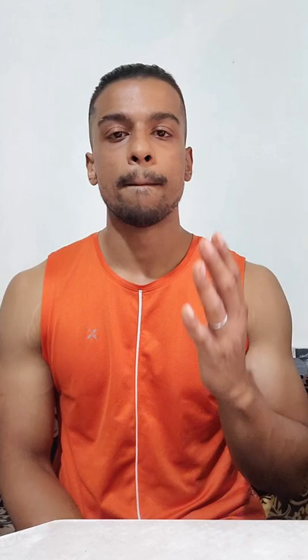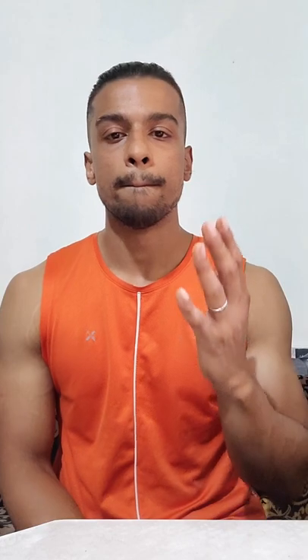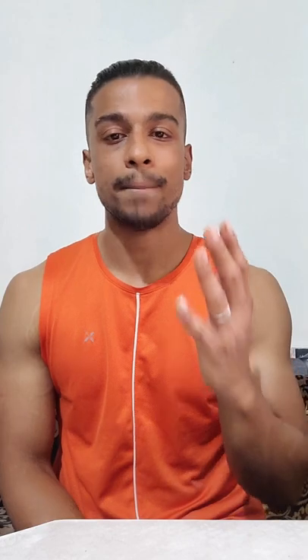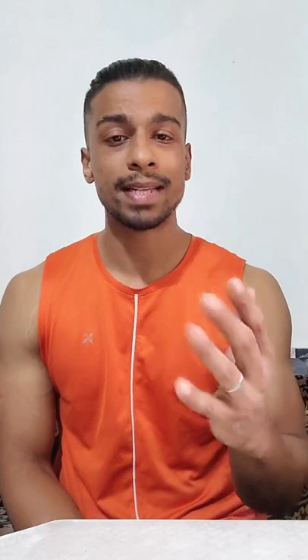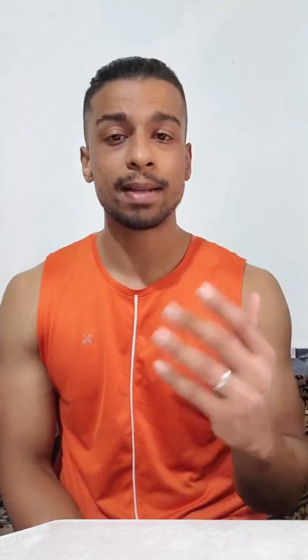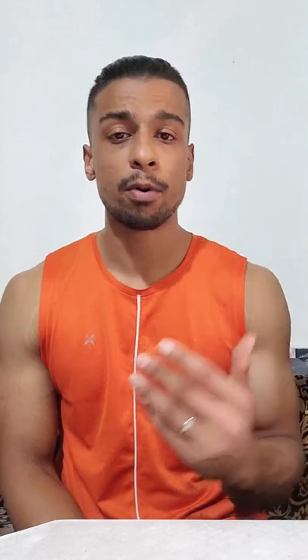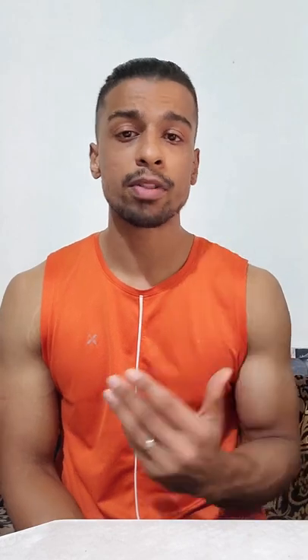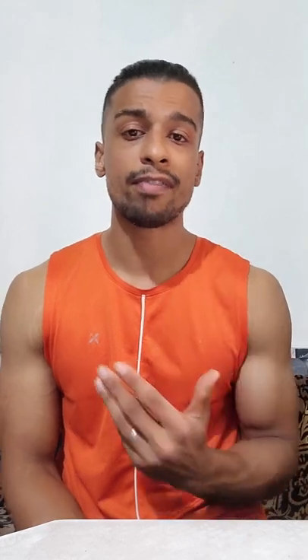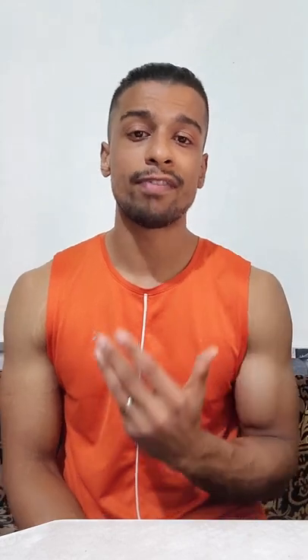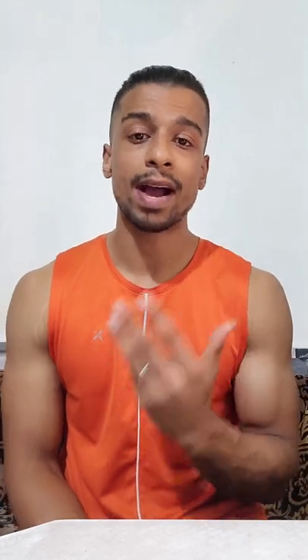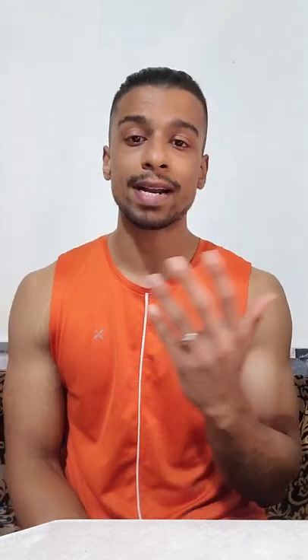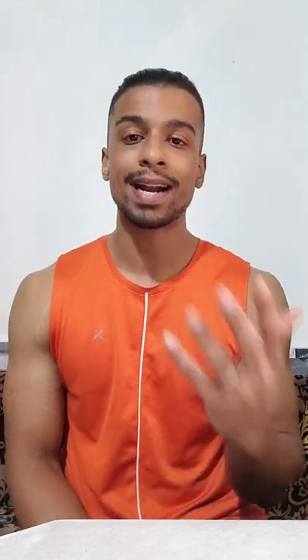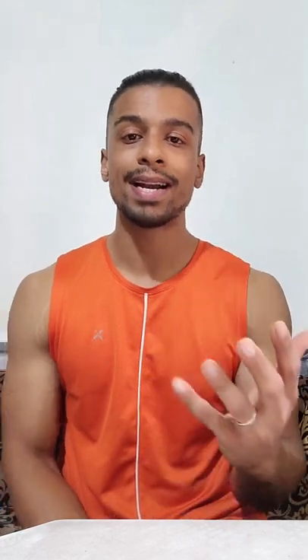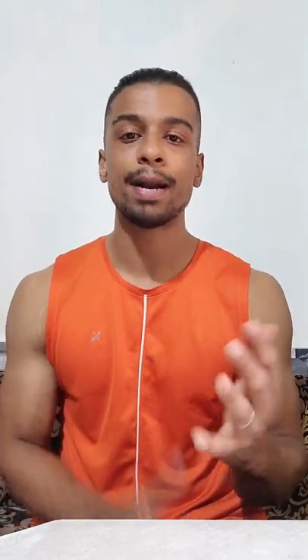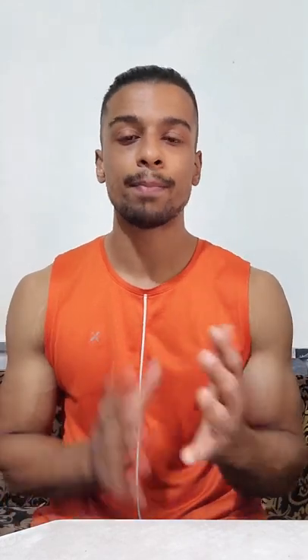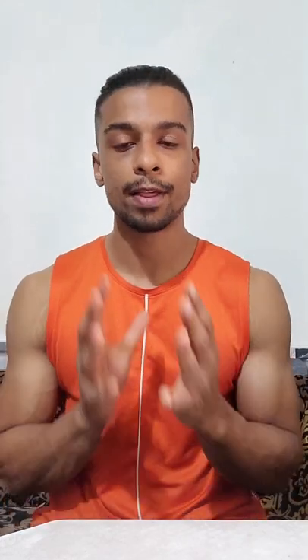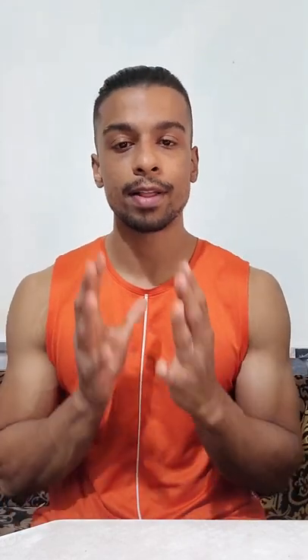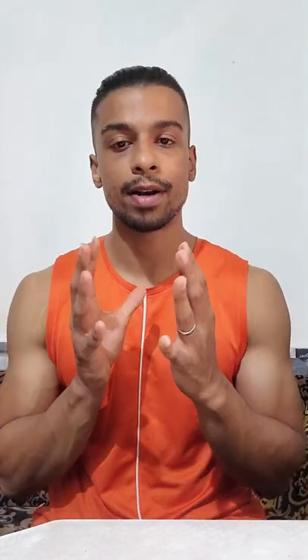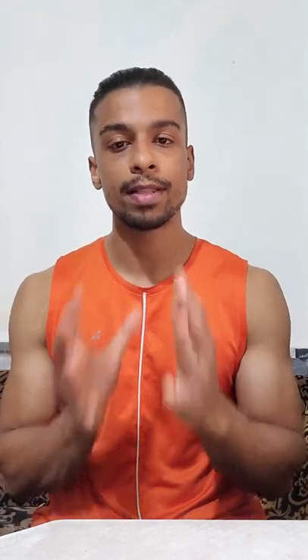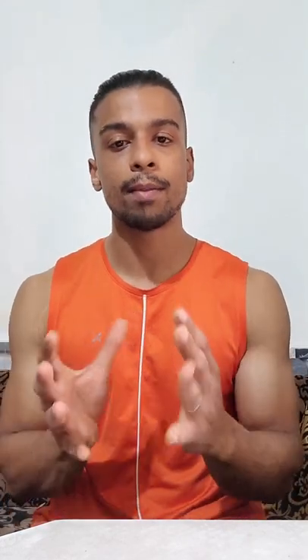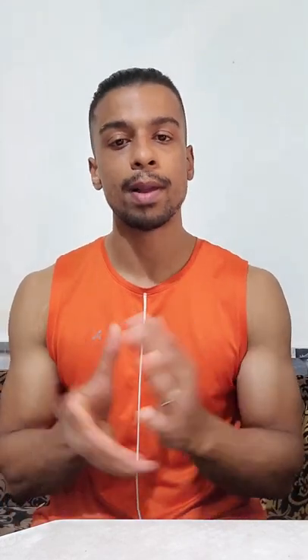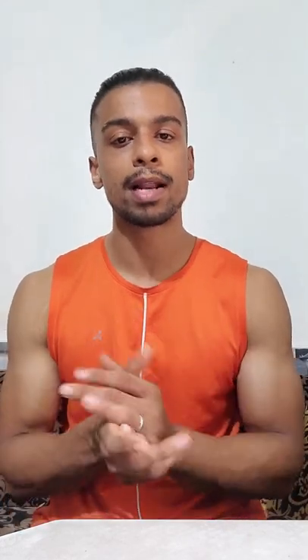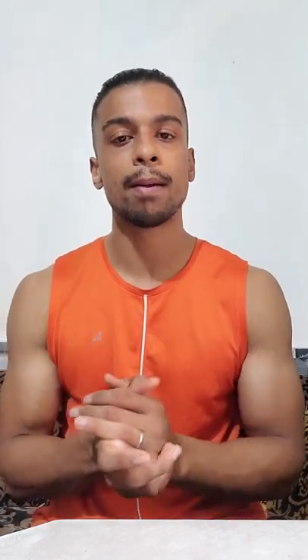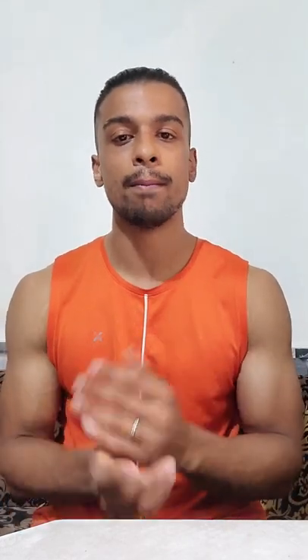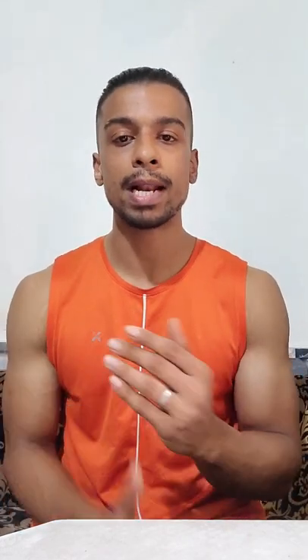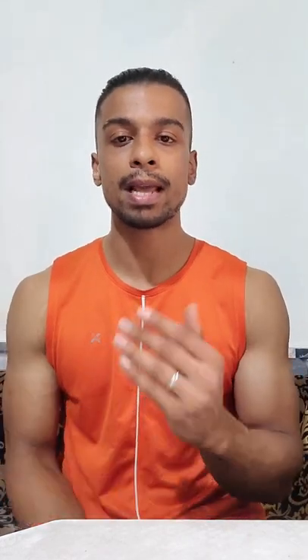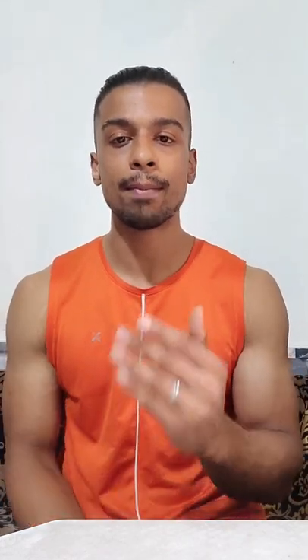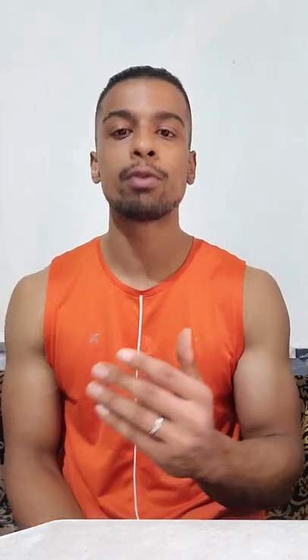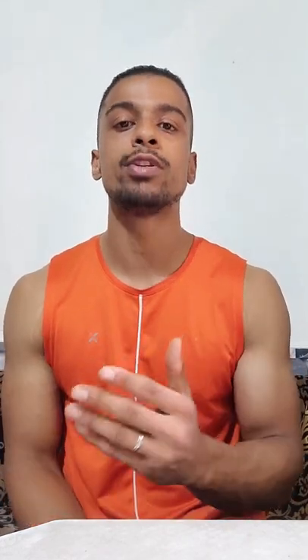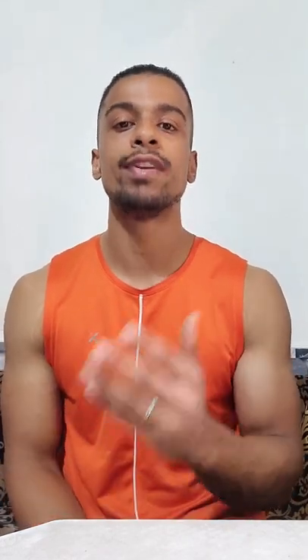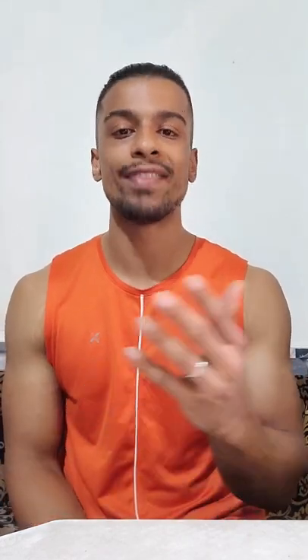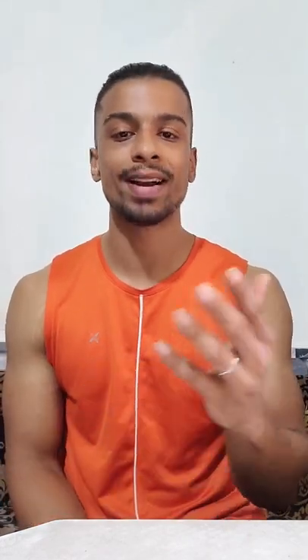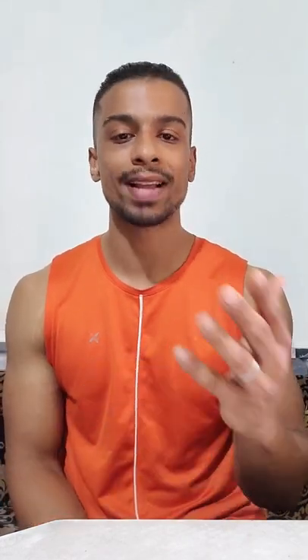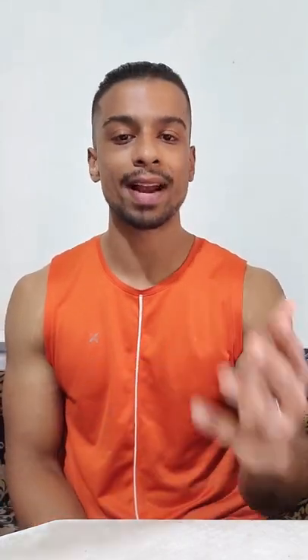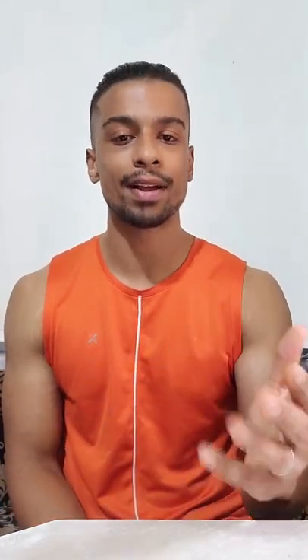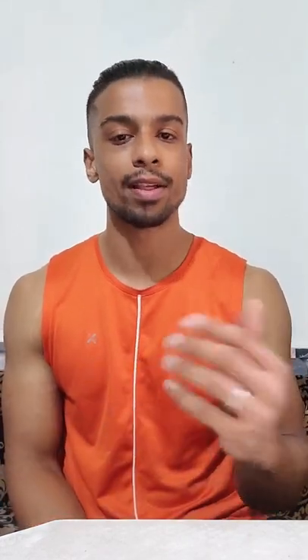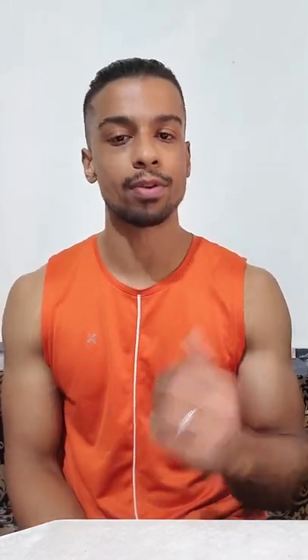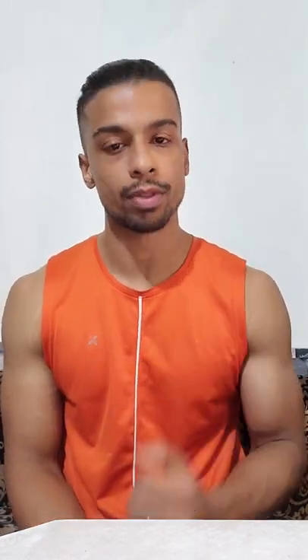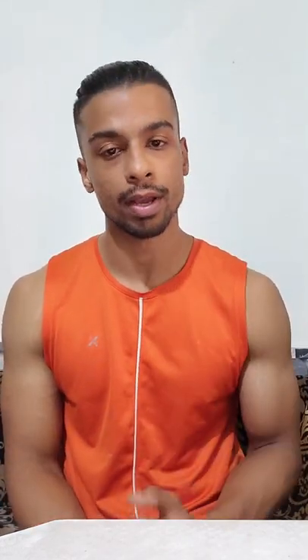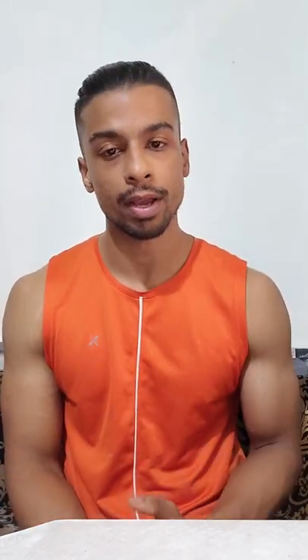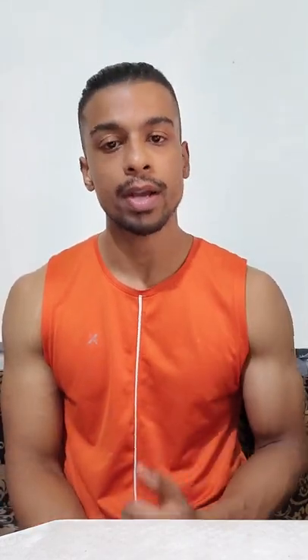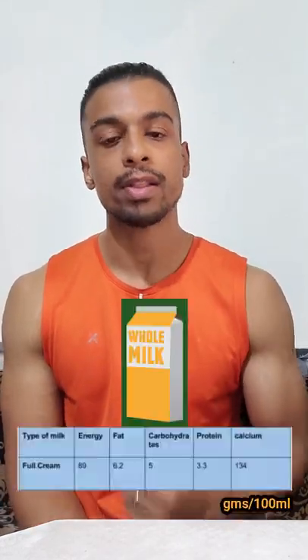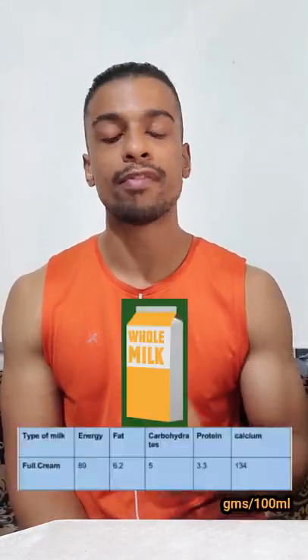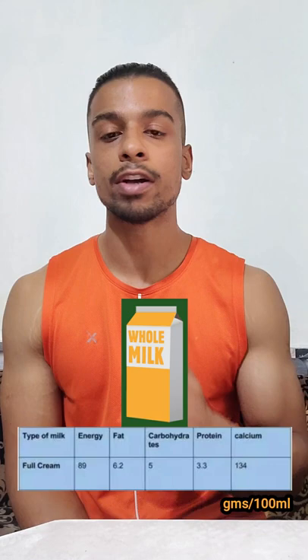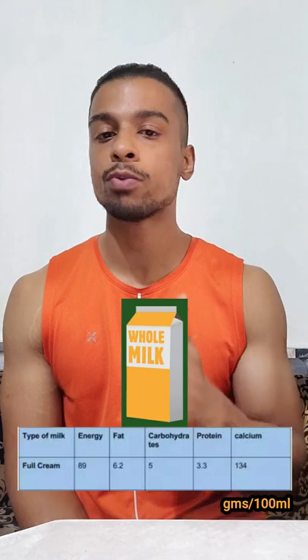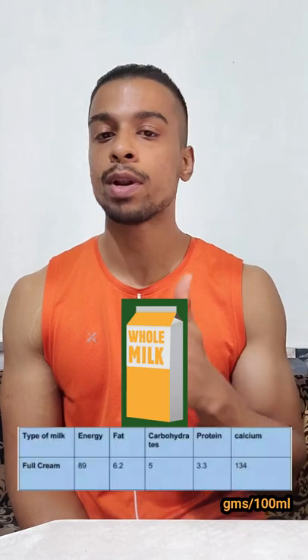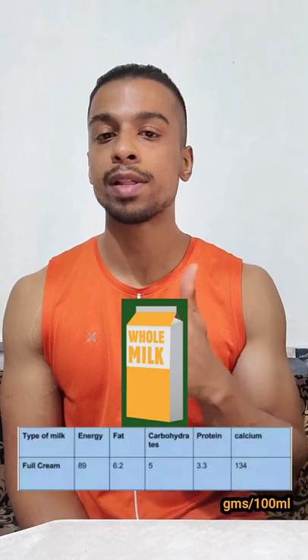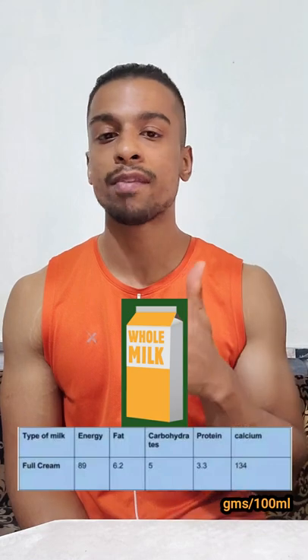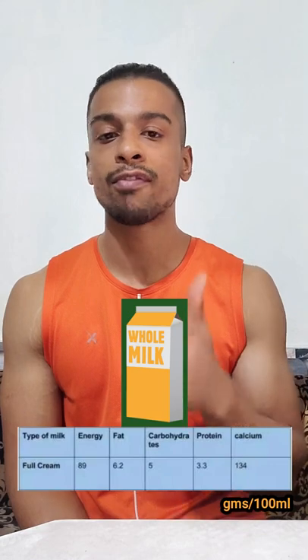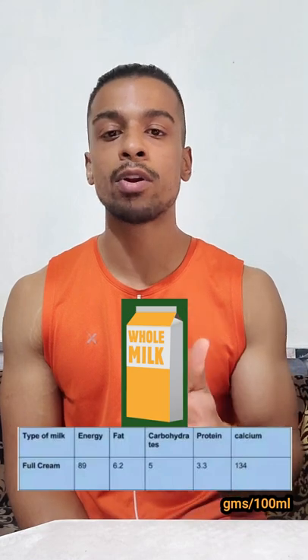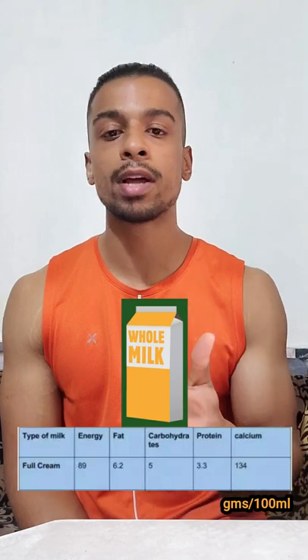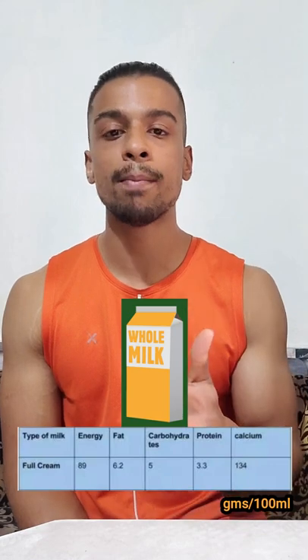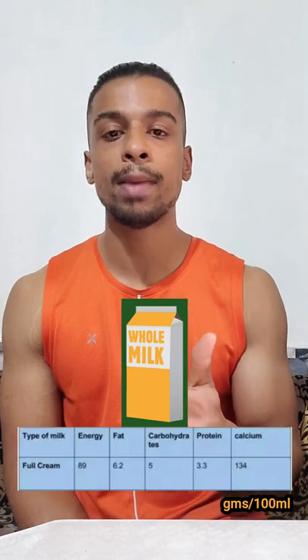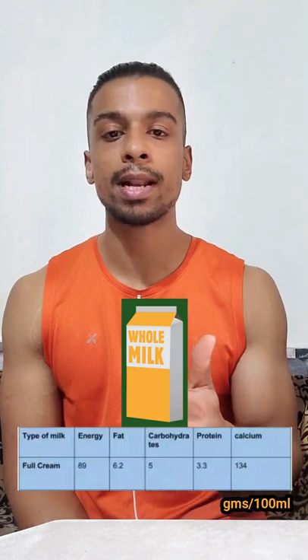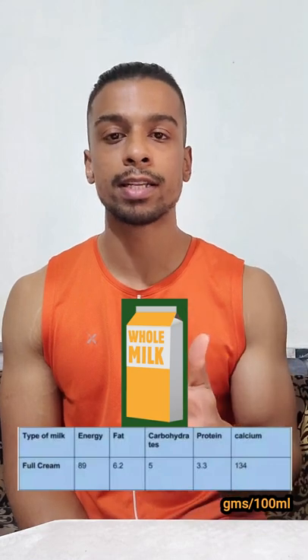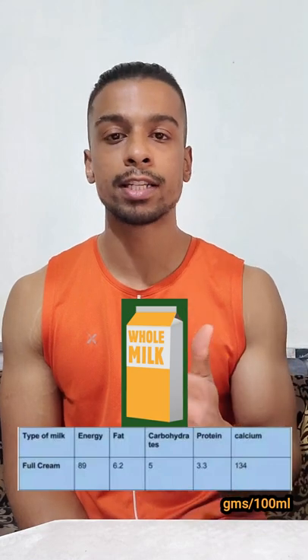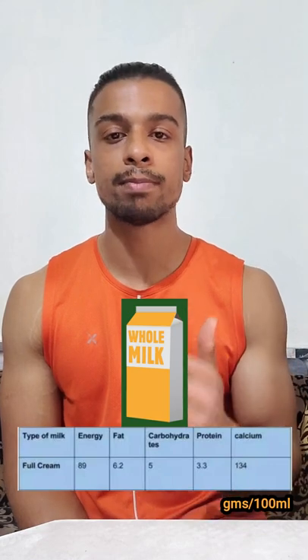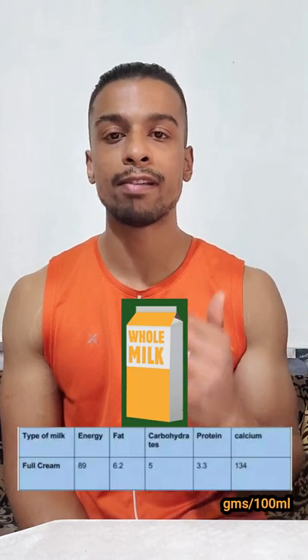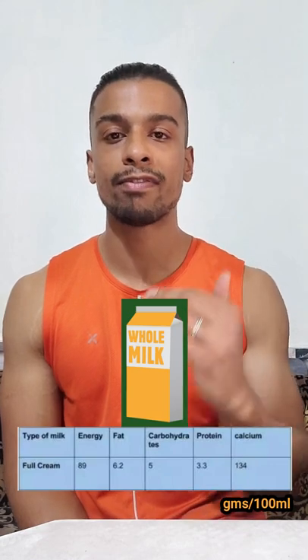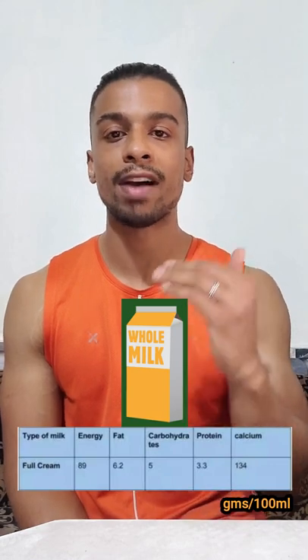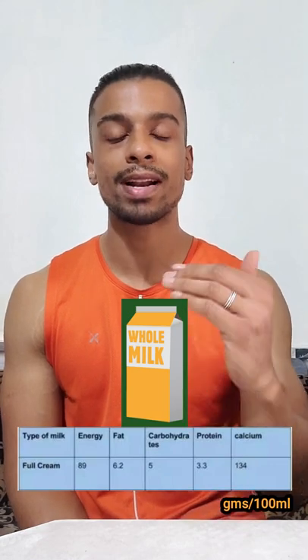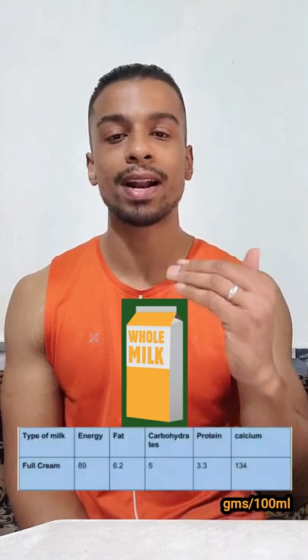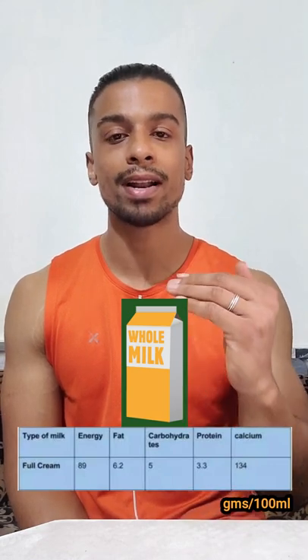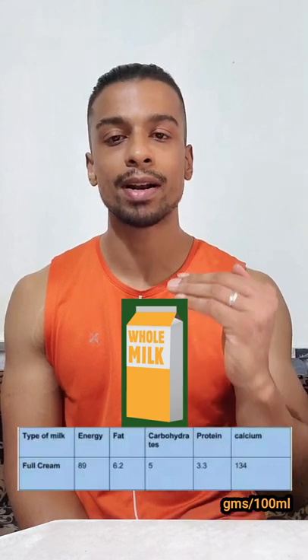Based upon the fat content present in the milk, there are different categories of milk. The first one is the full cream milk, which has a lot of fat content.